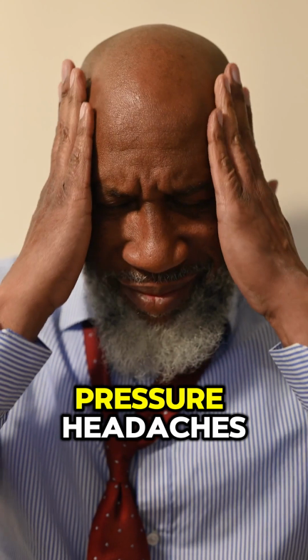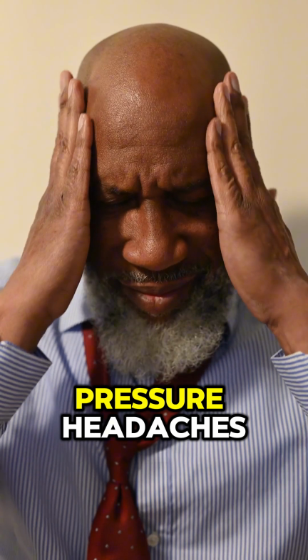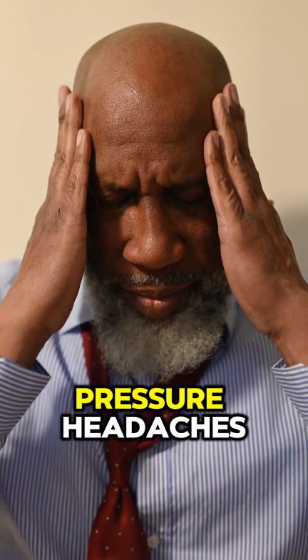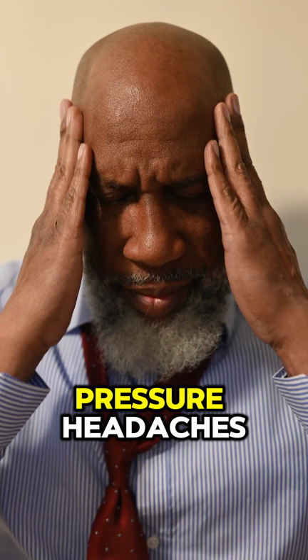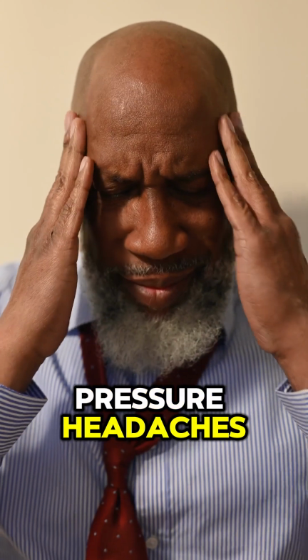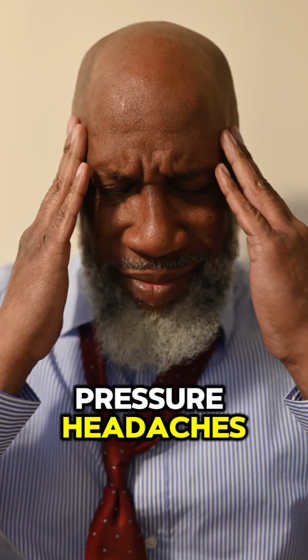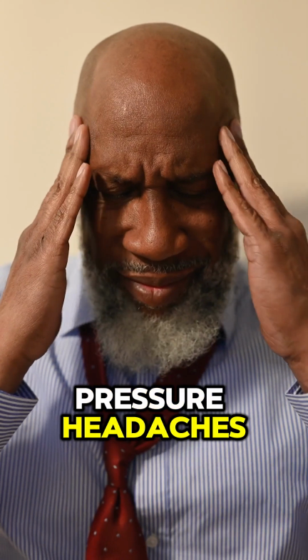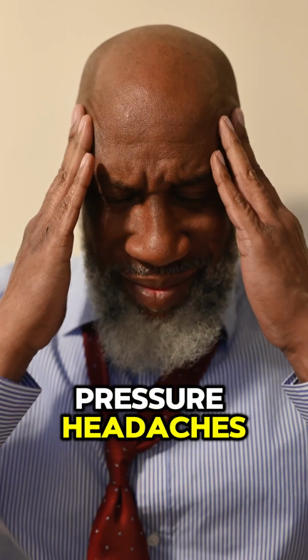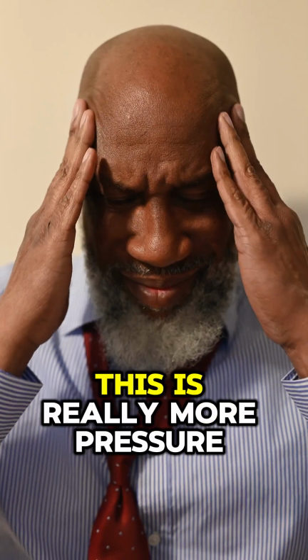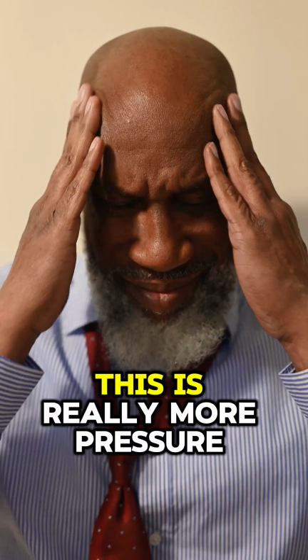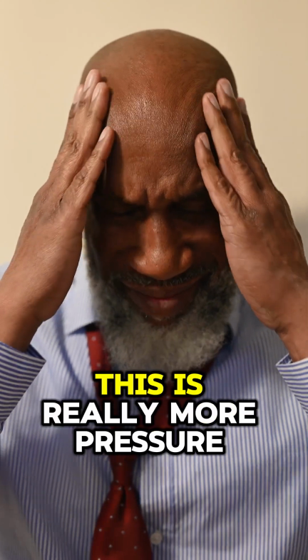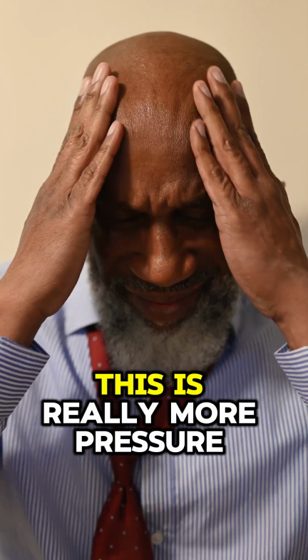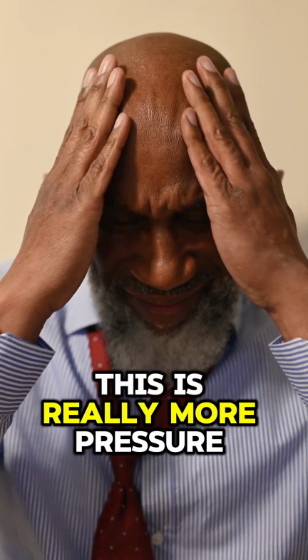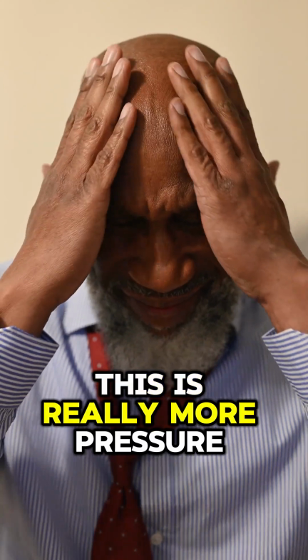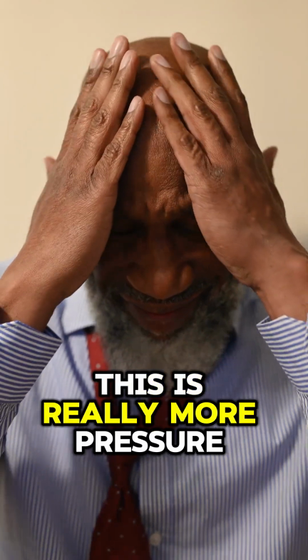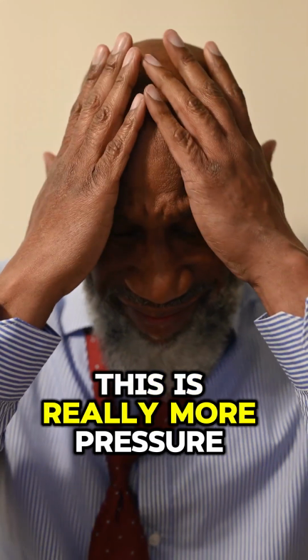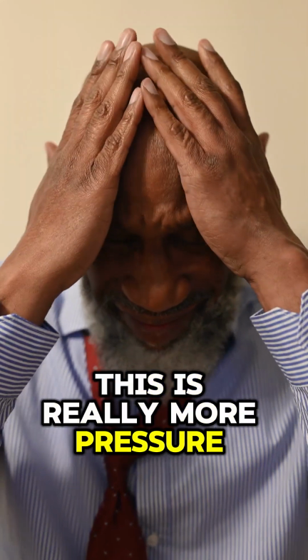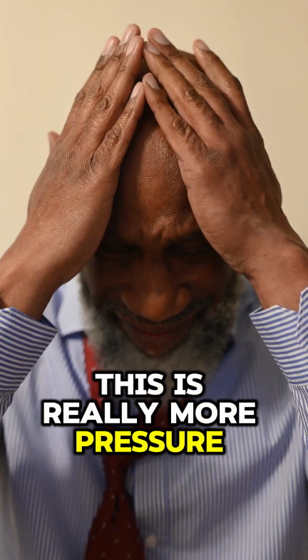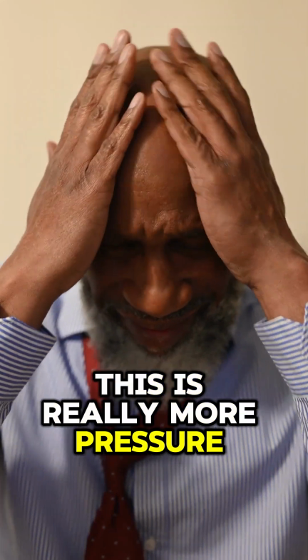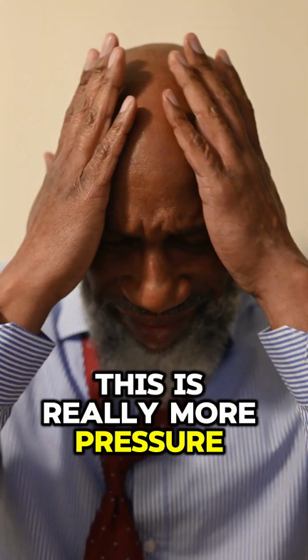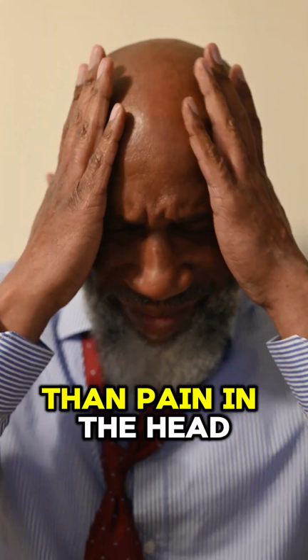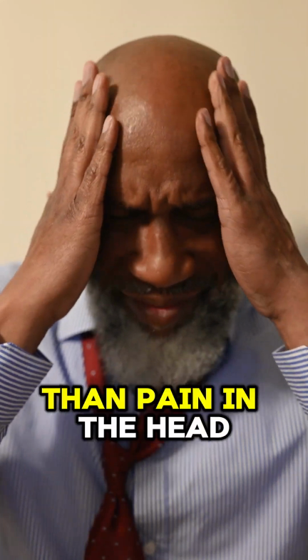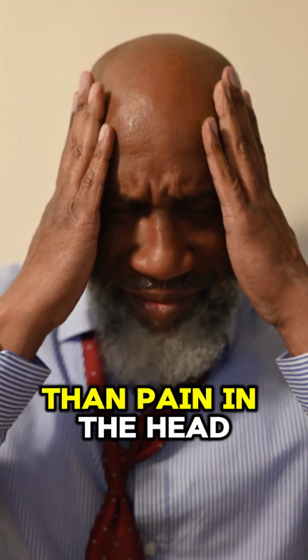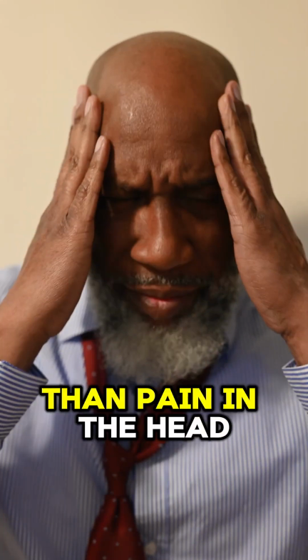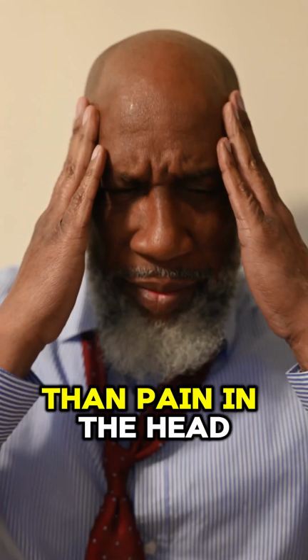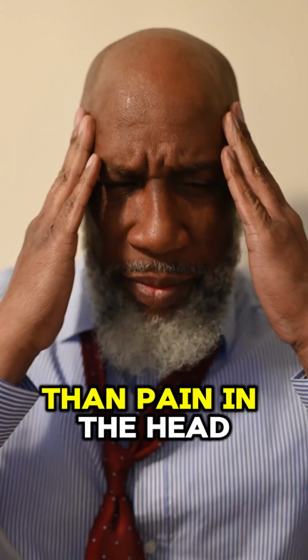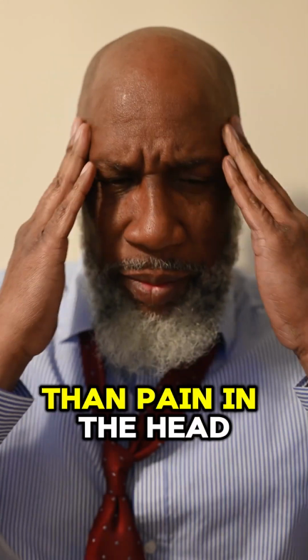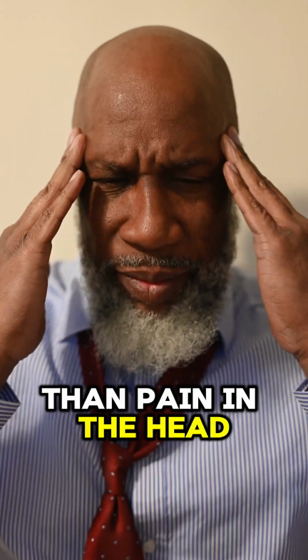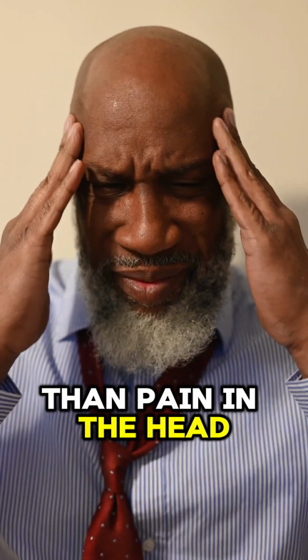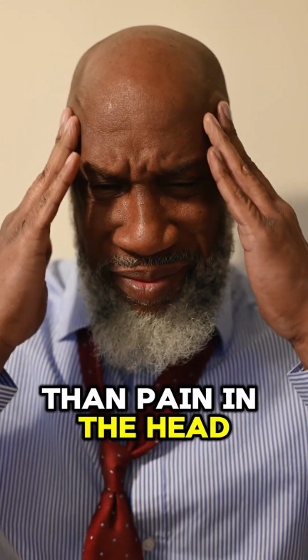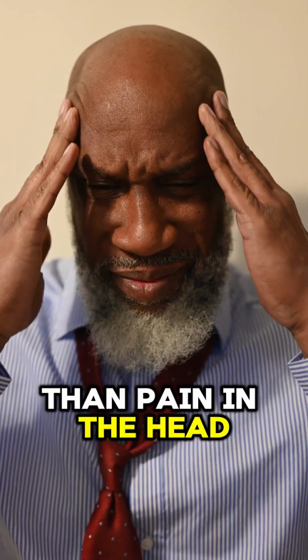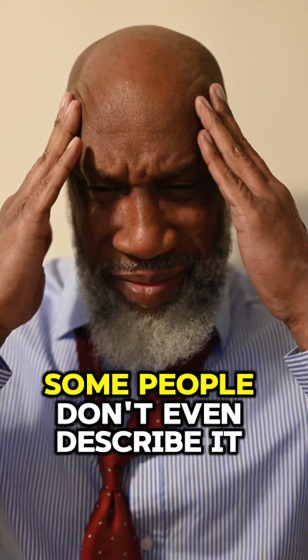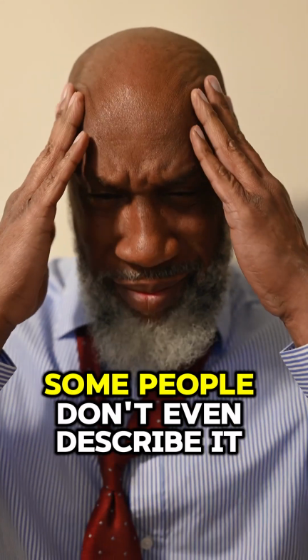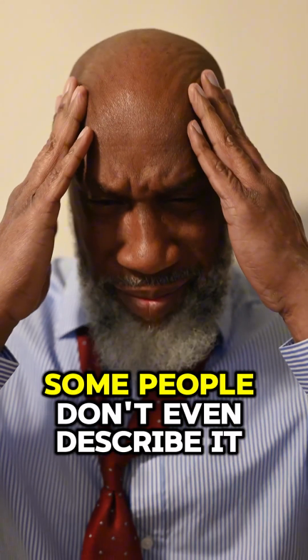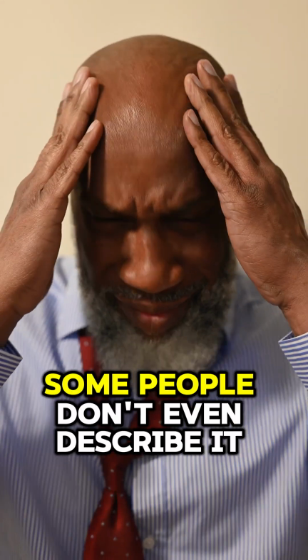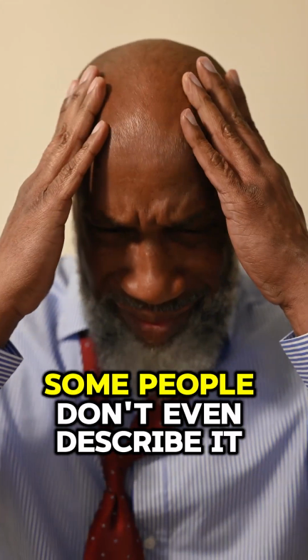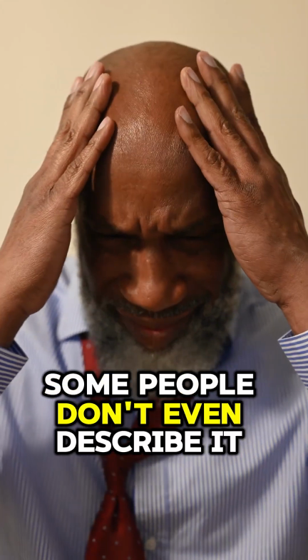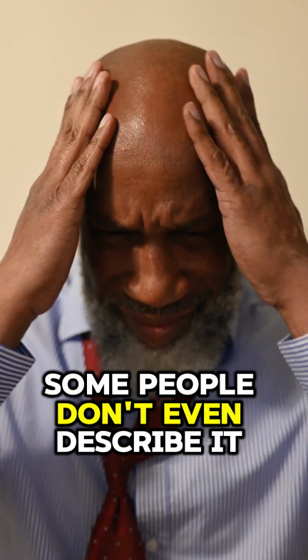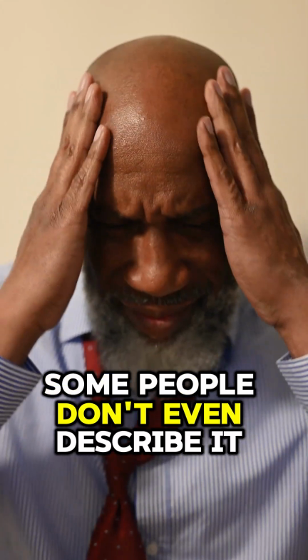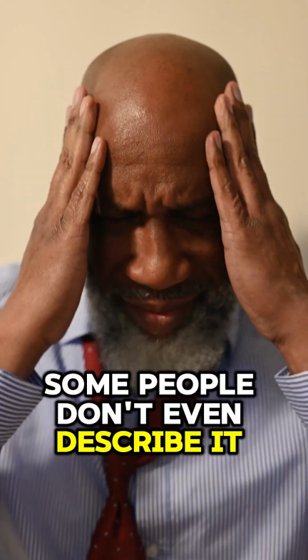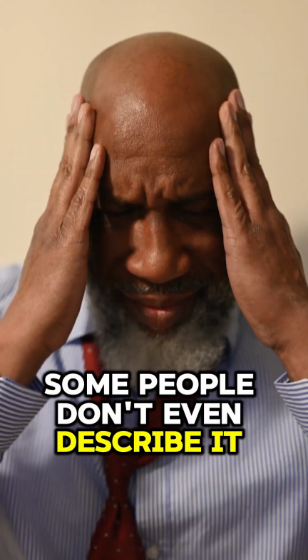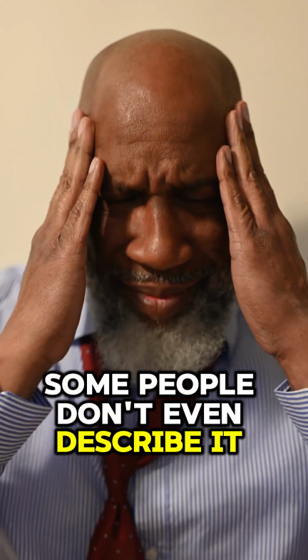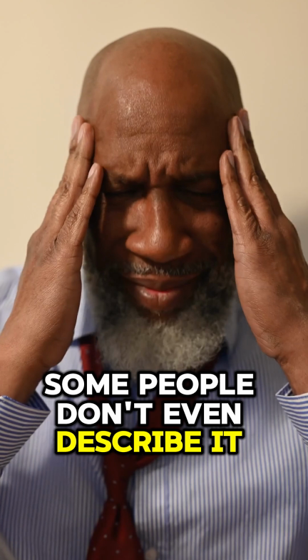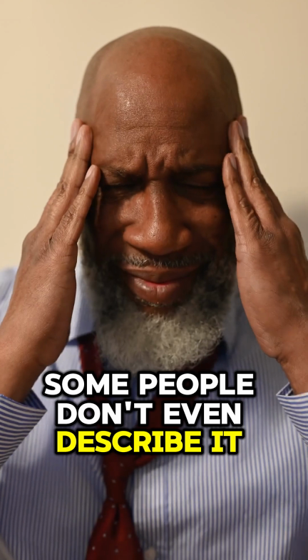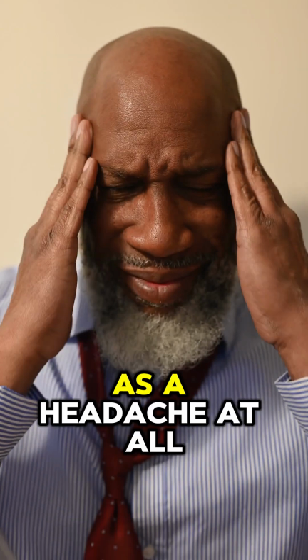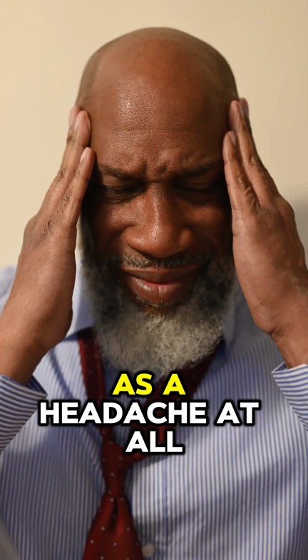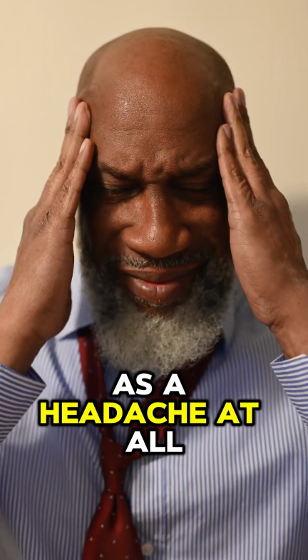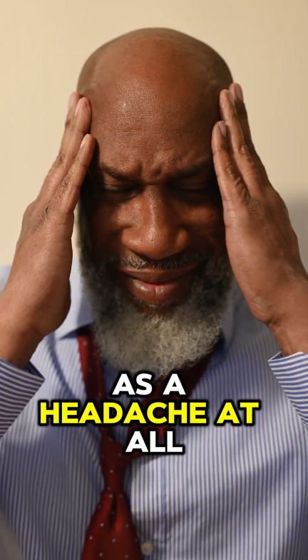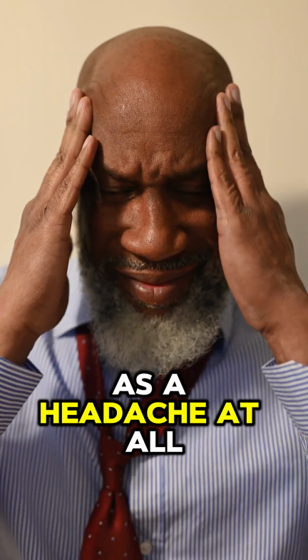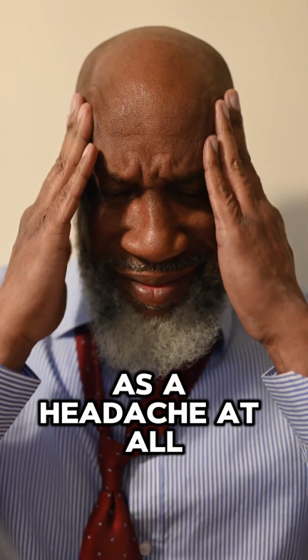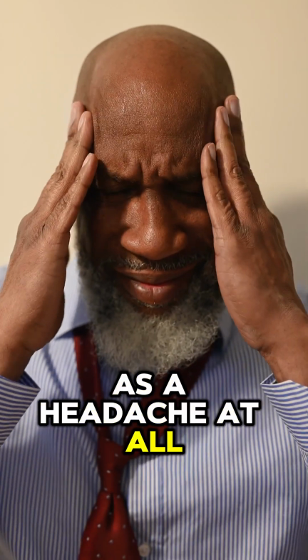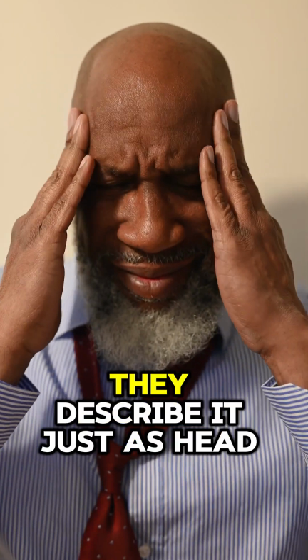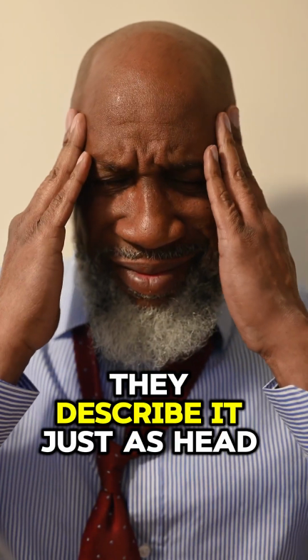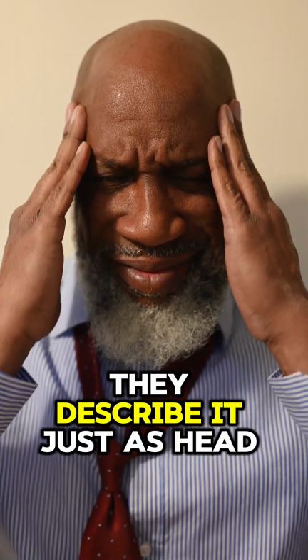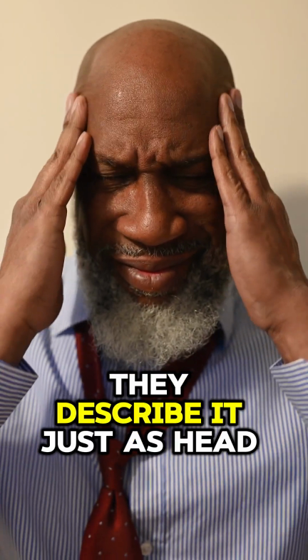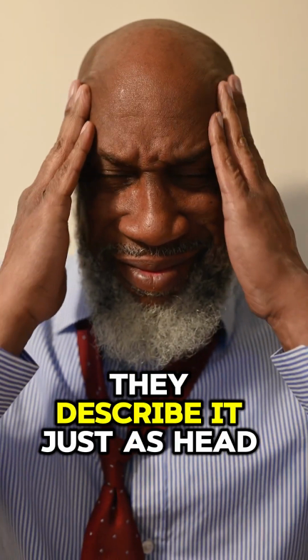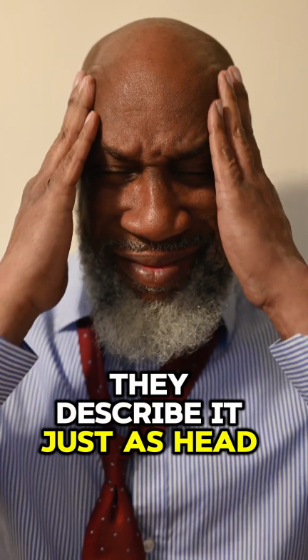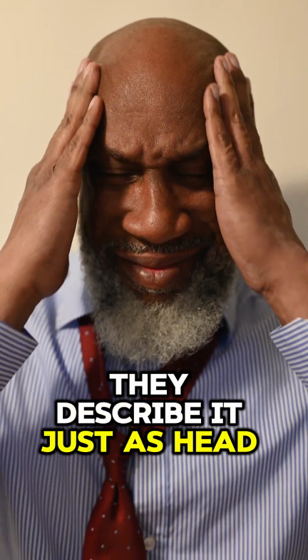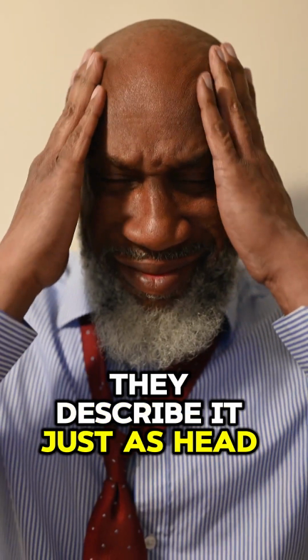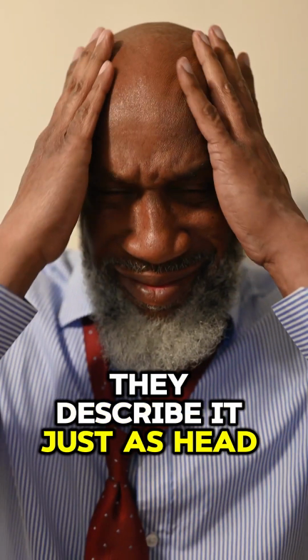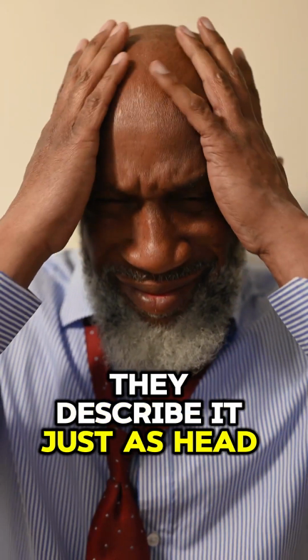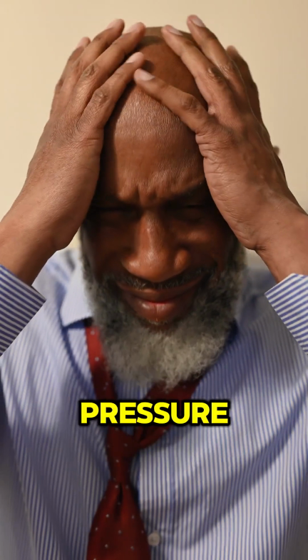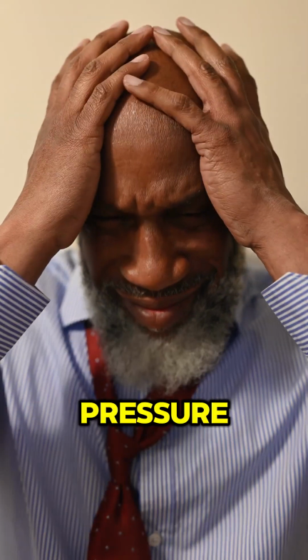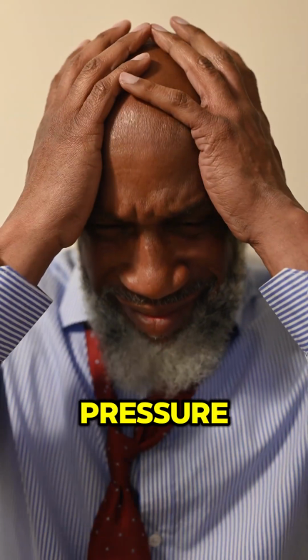Pressure headaches — this is really more pressure than pain in the head. Some people don't even describe it as a headache at all; they describe it just as head pressure.